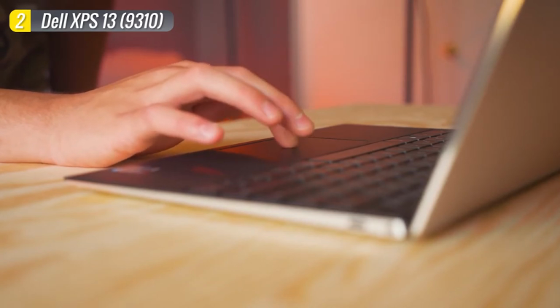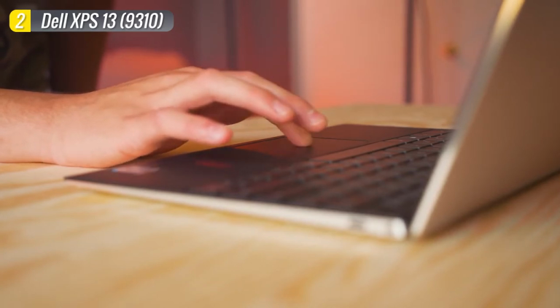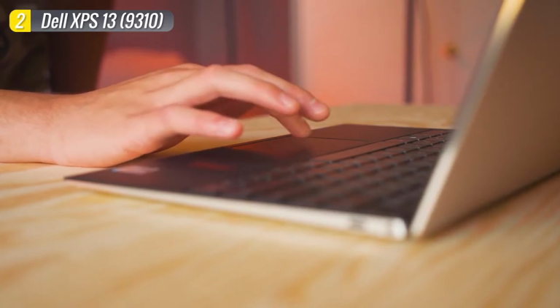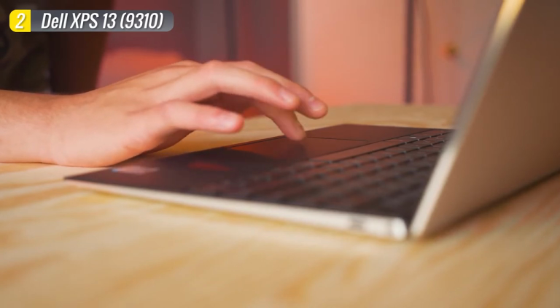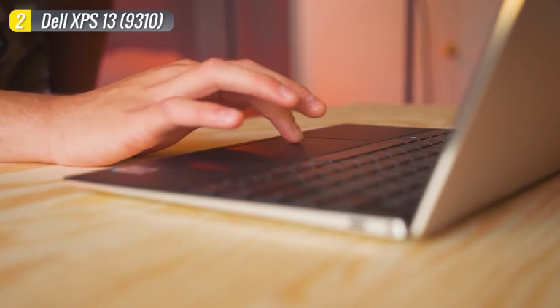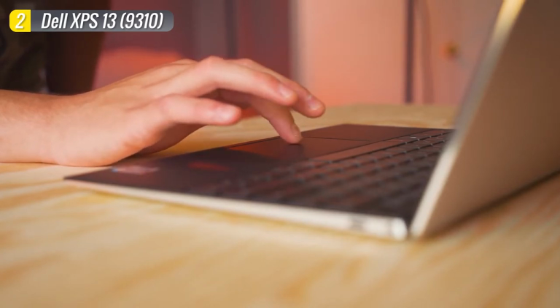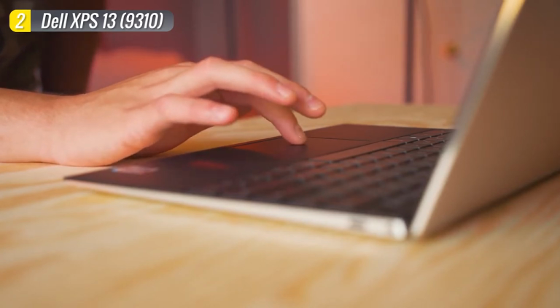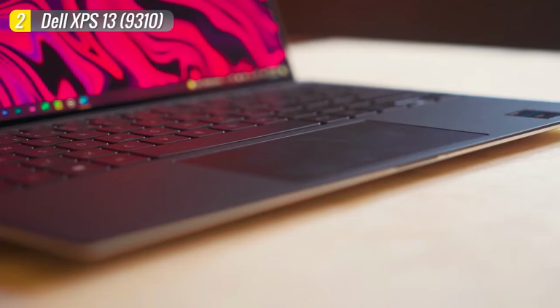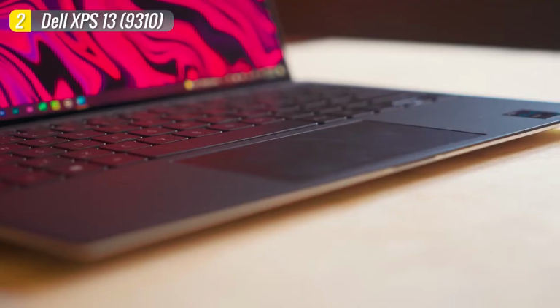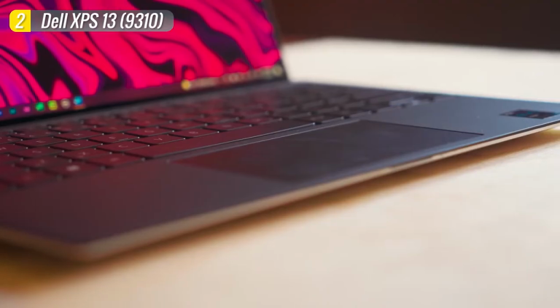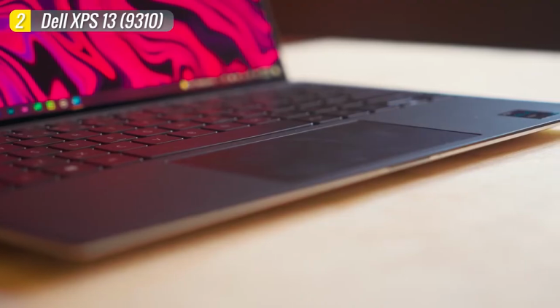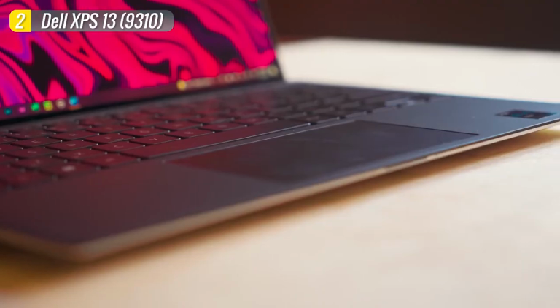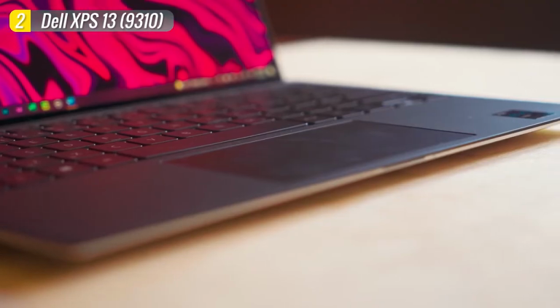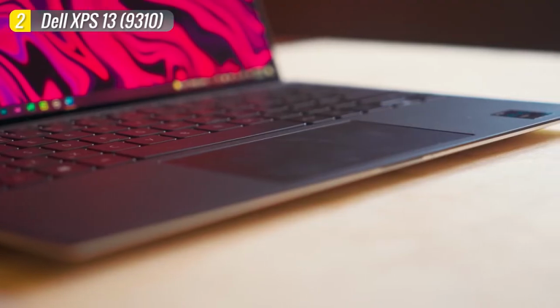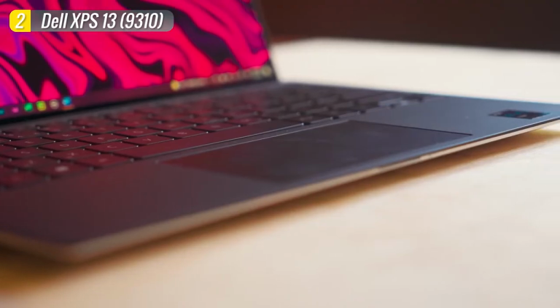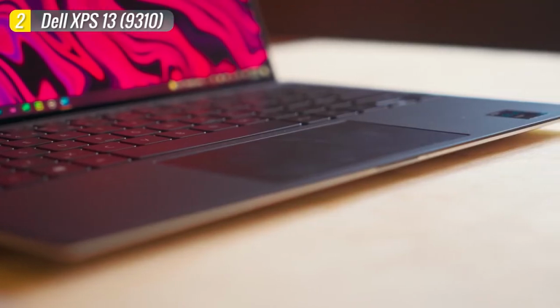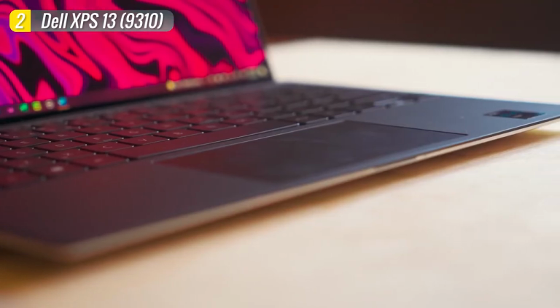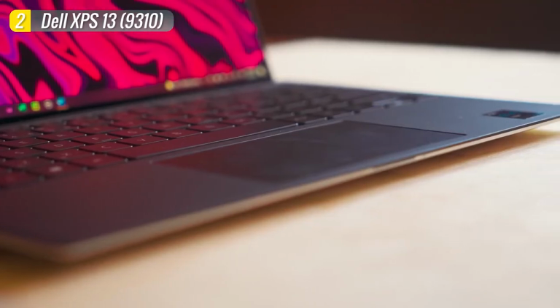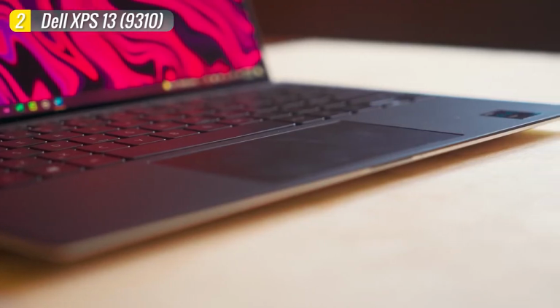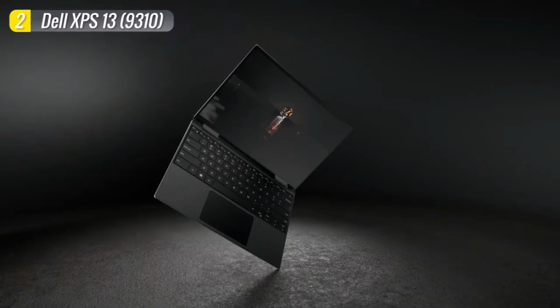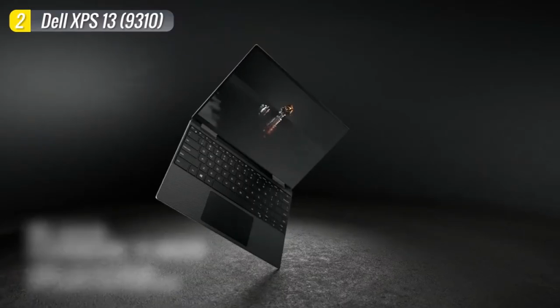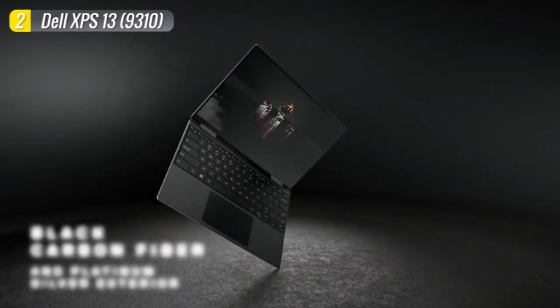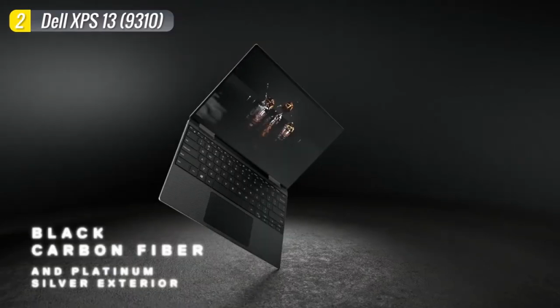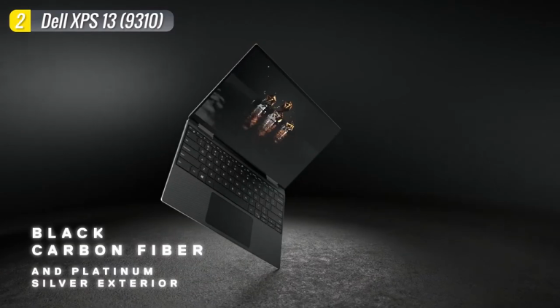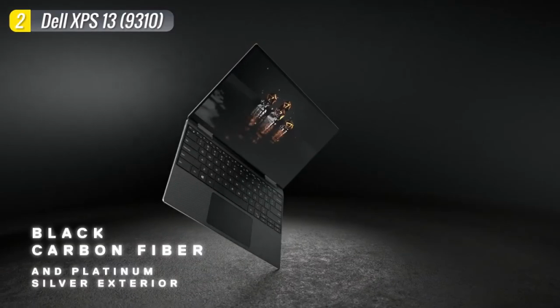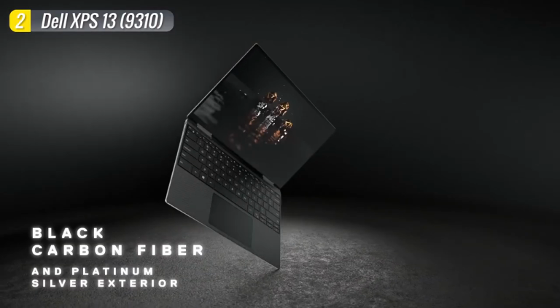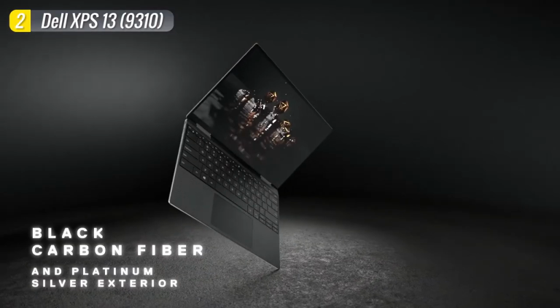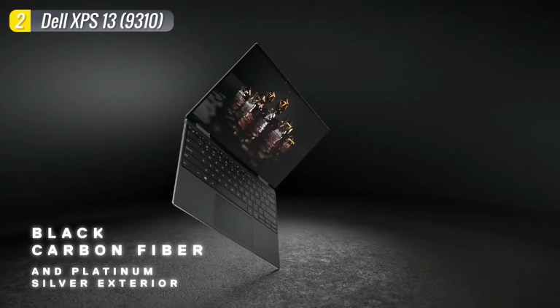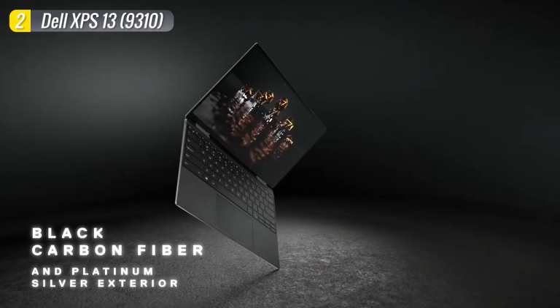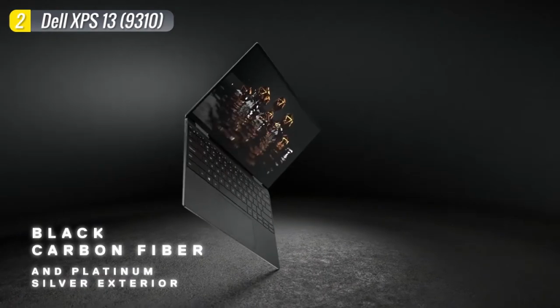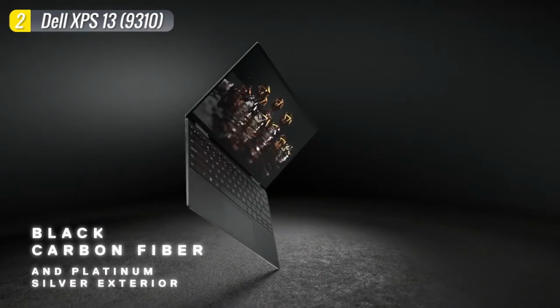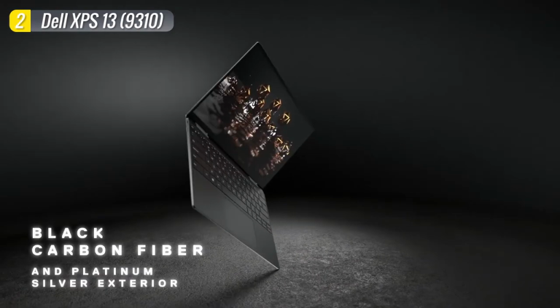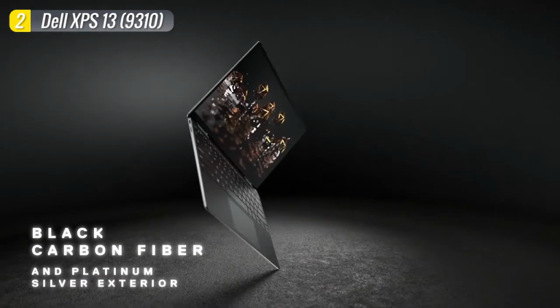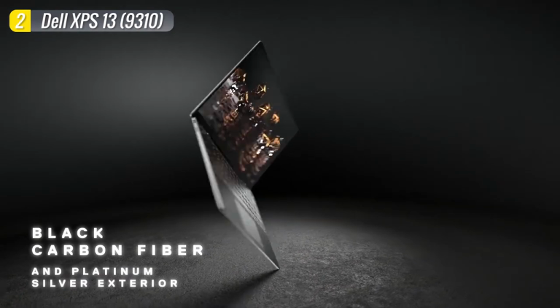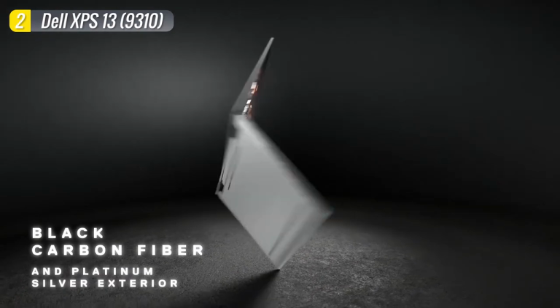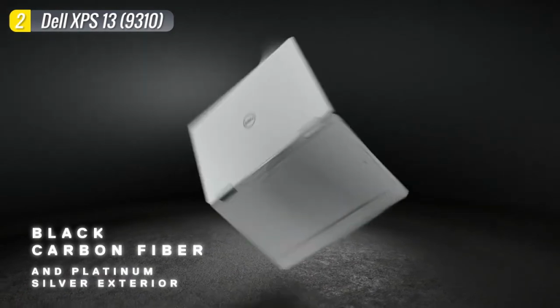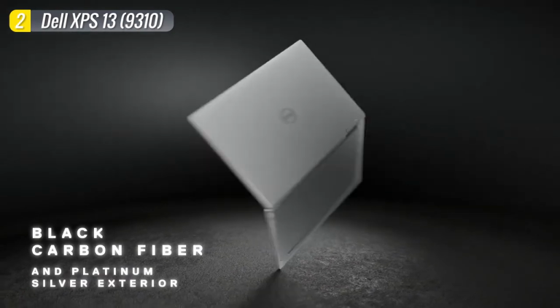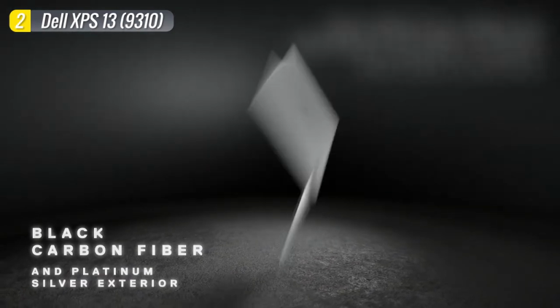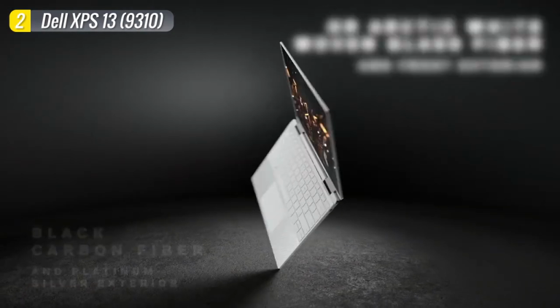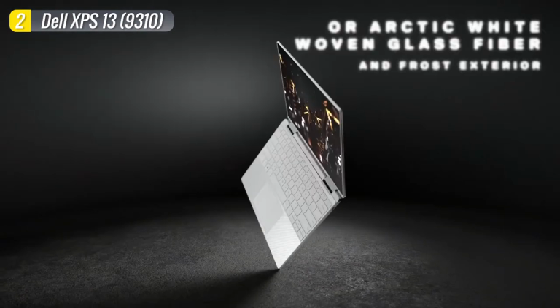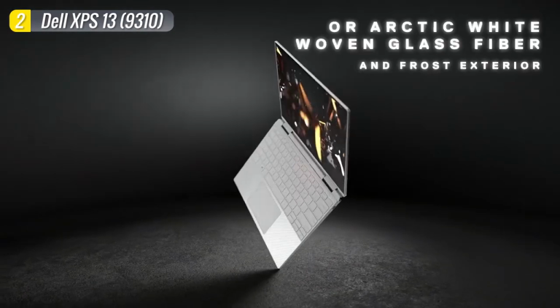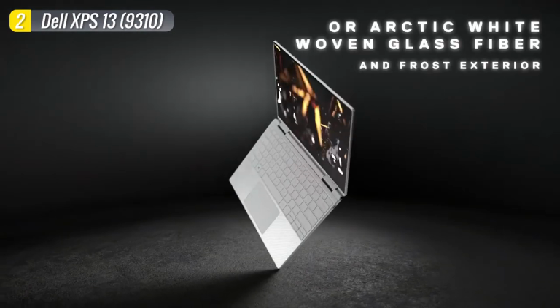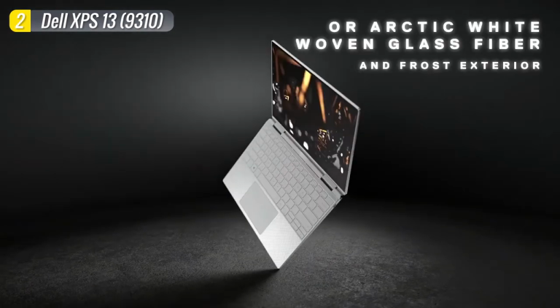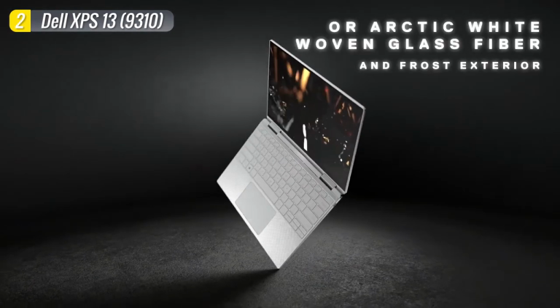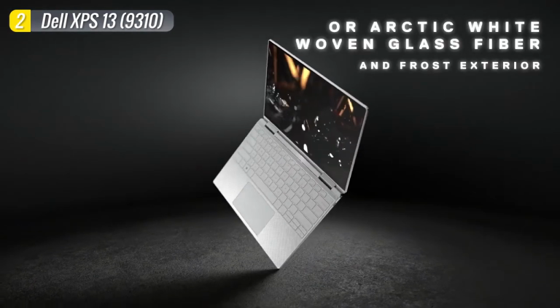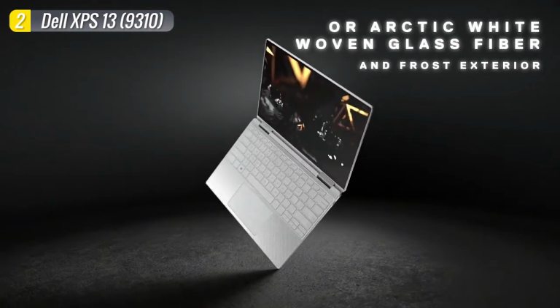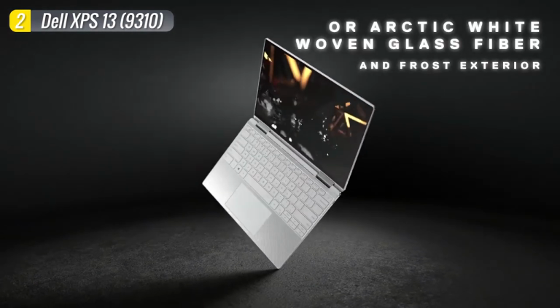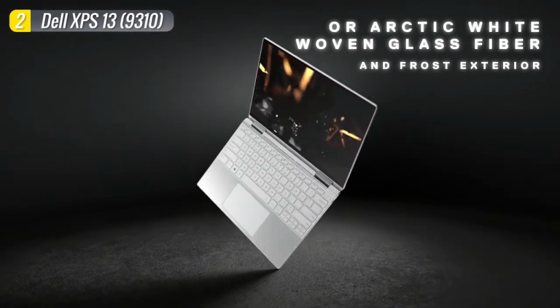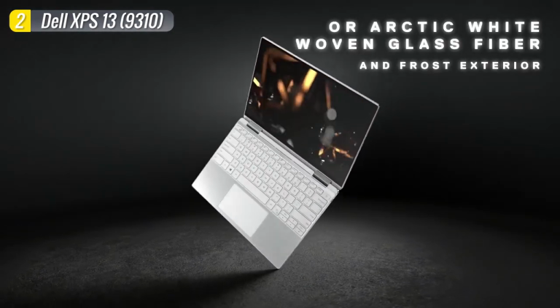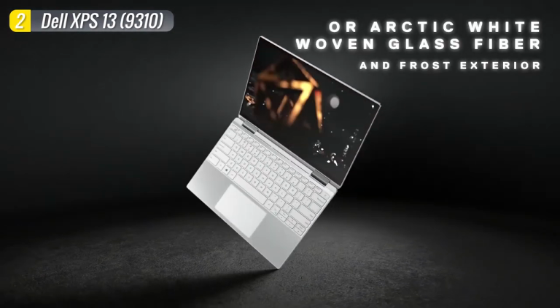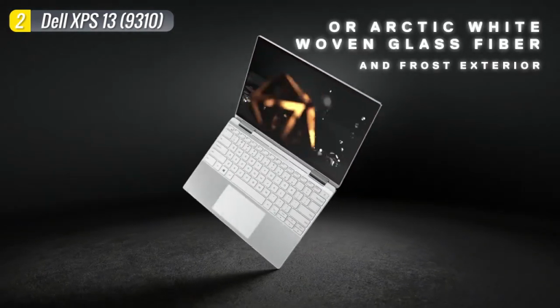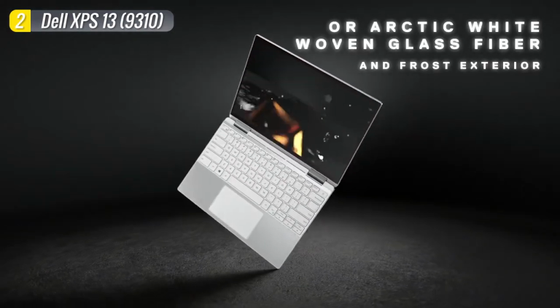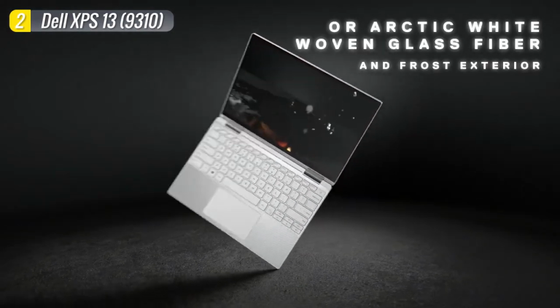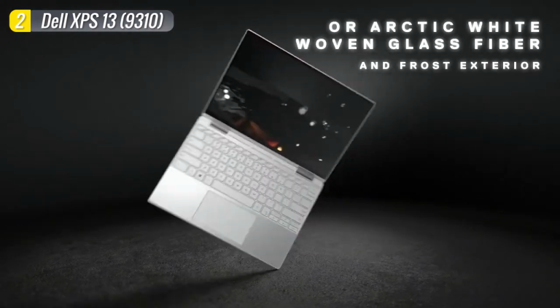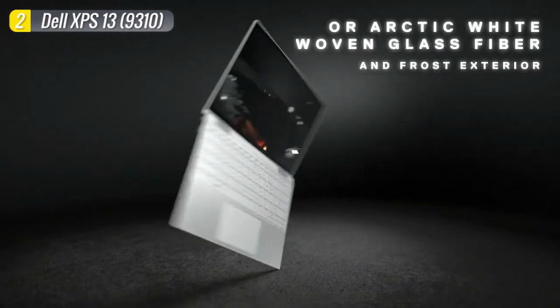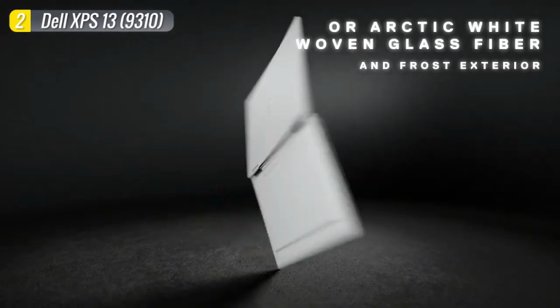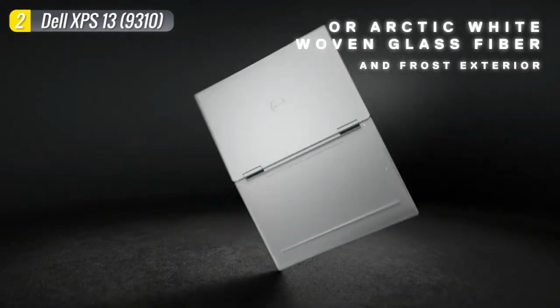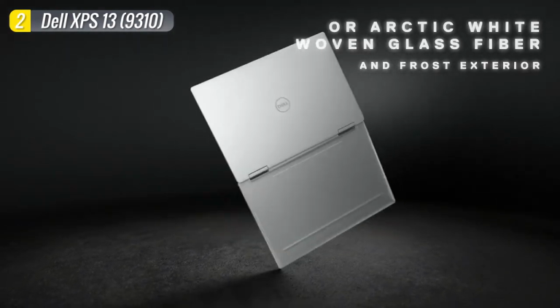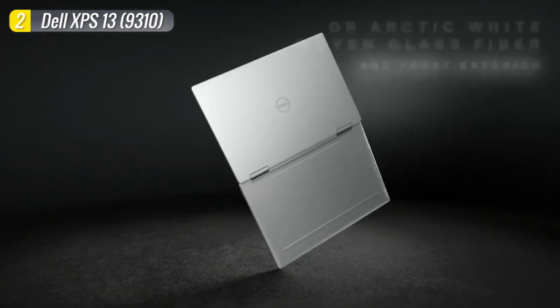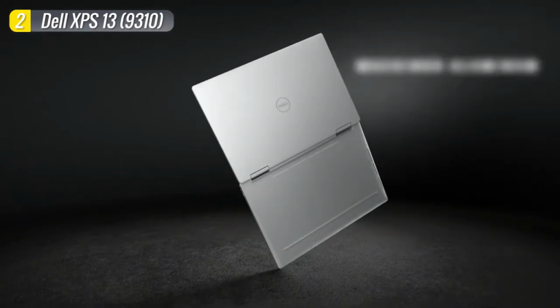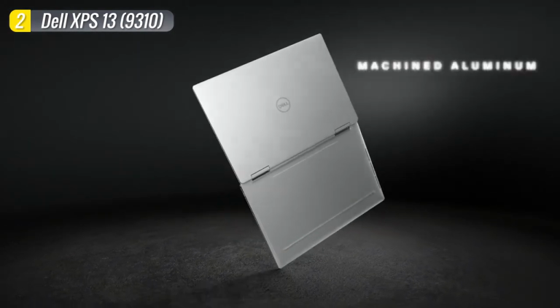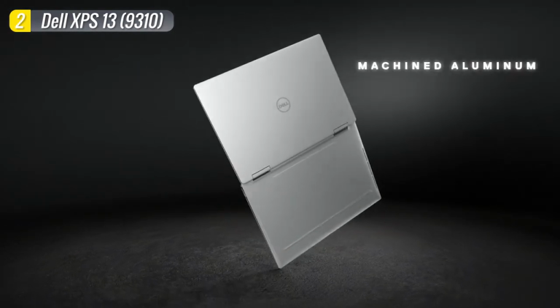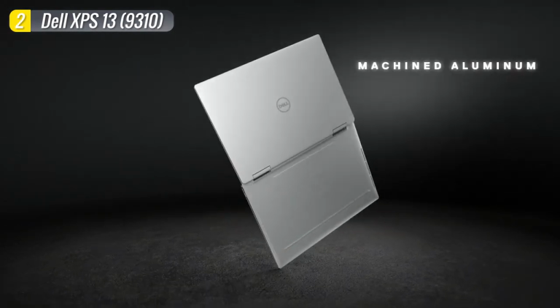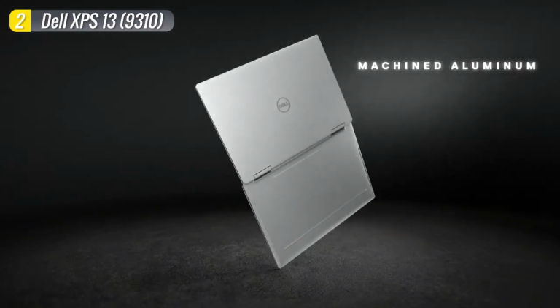It's not a cheap laptop, but it is one of the most premium Ultrabooks you can find, and it will undoubtedly attract some attention at the coffee shop.